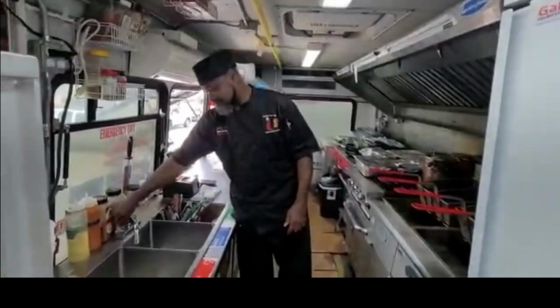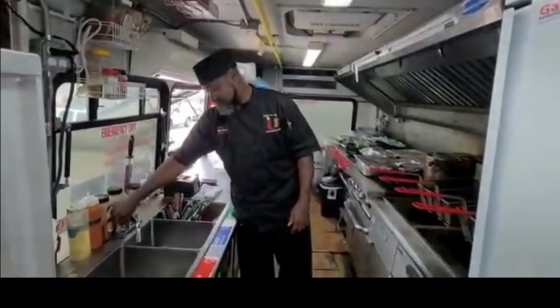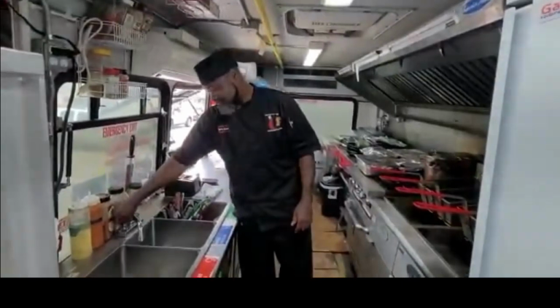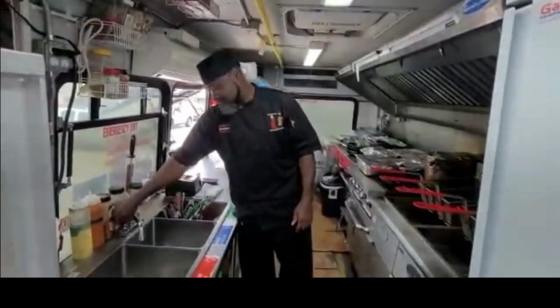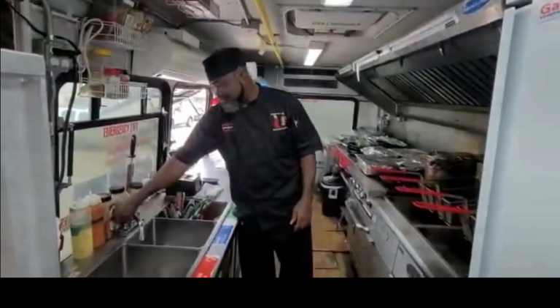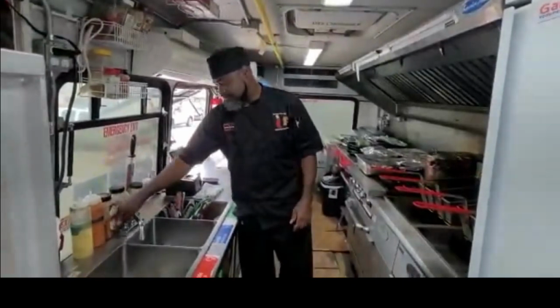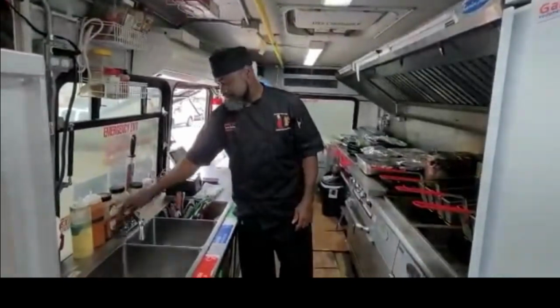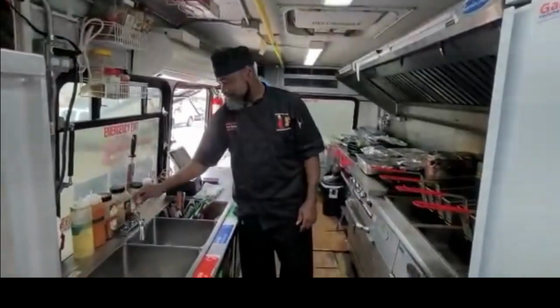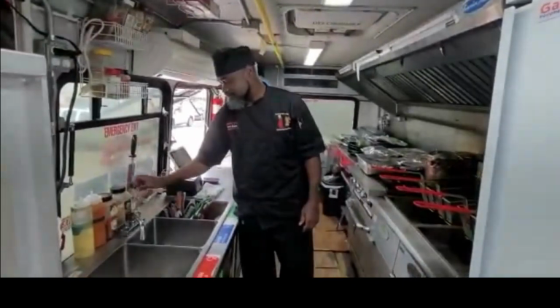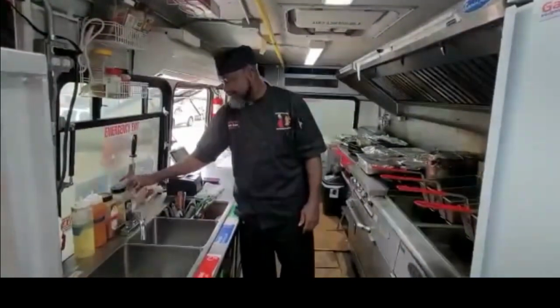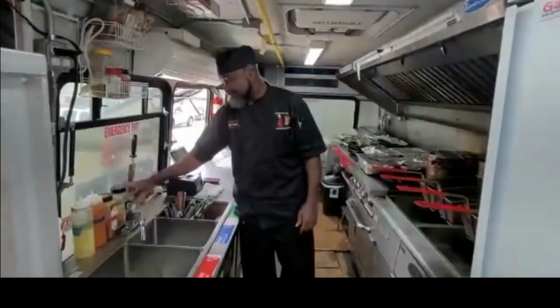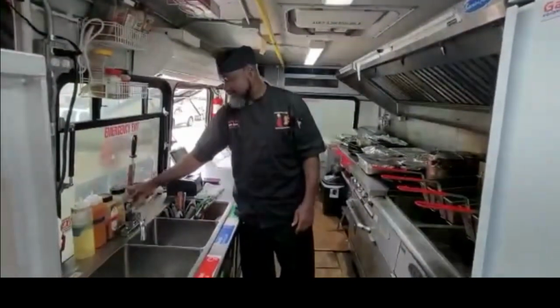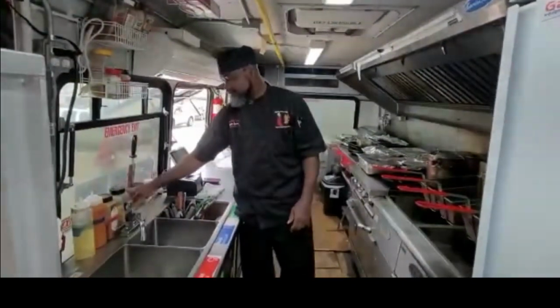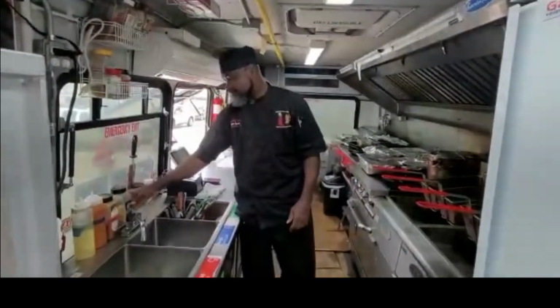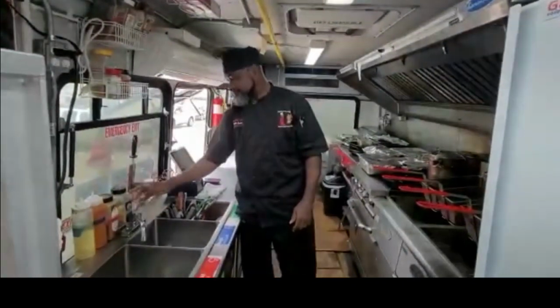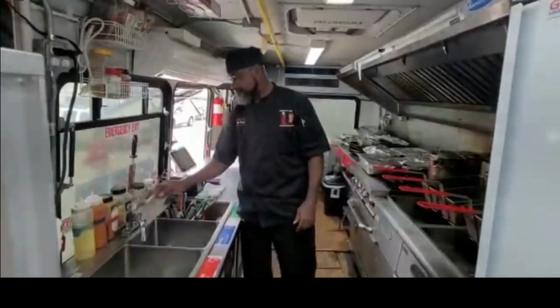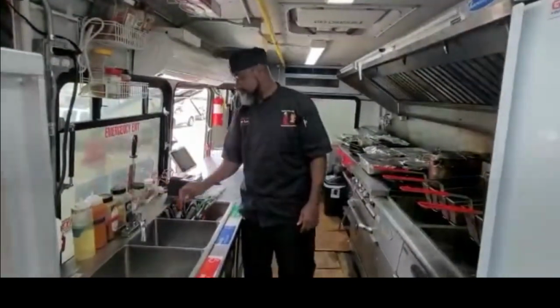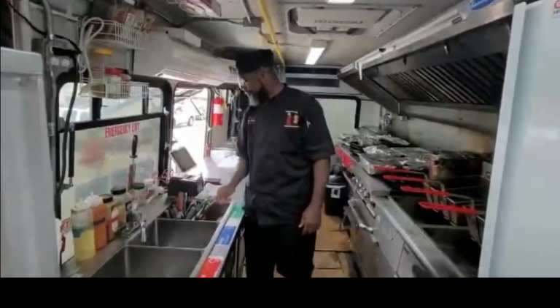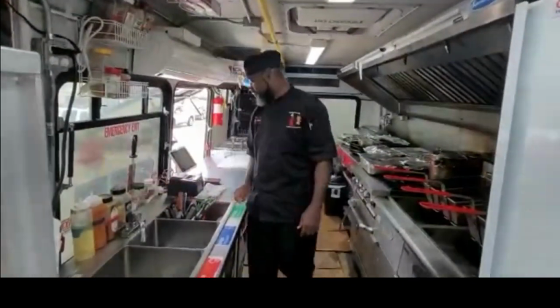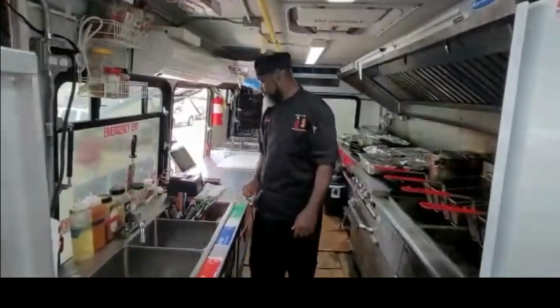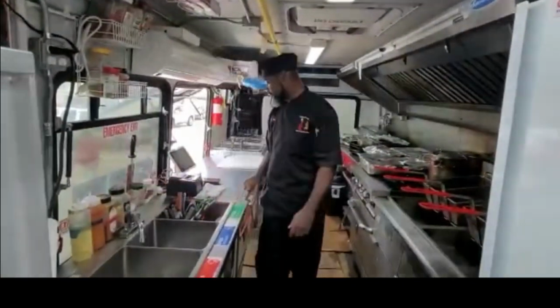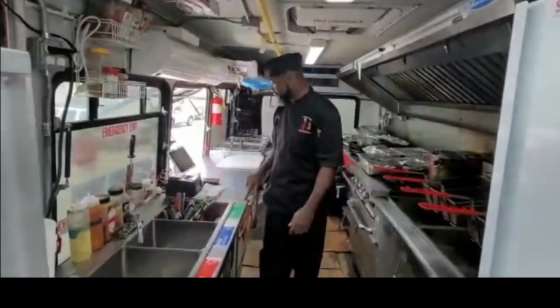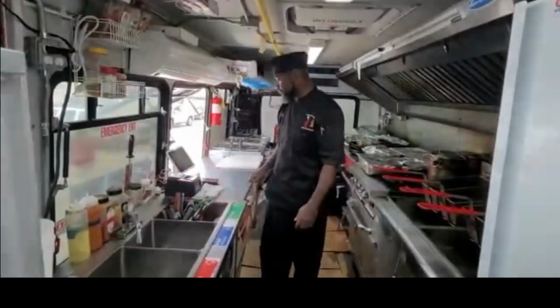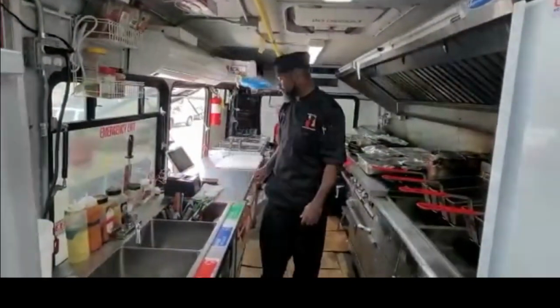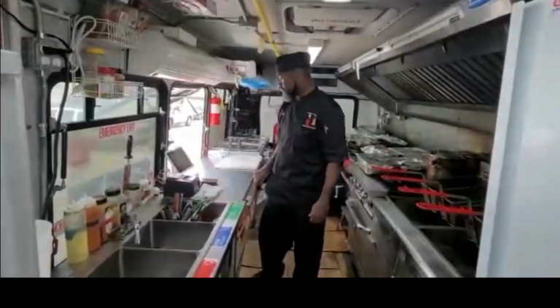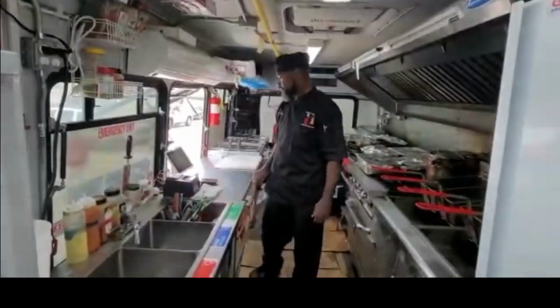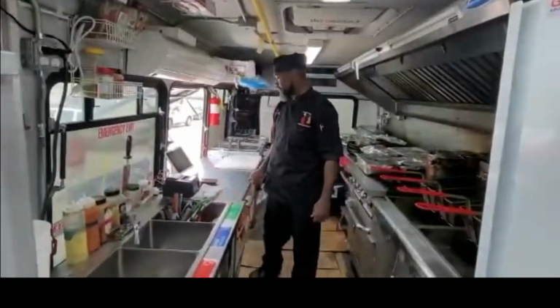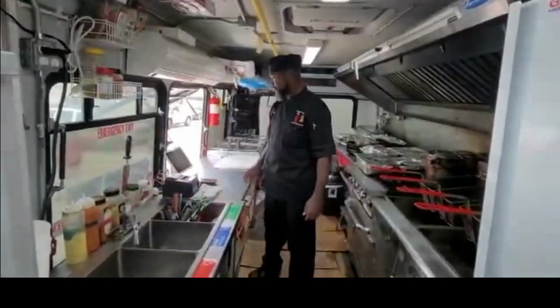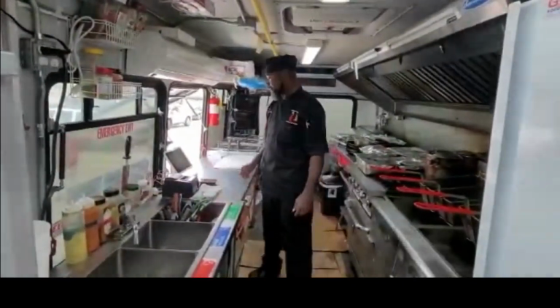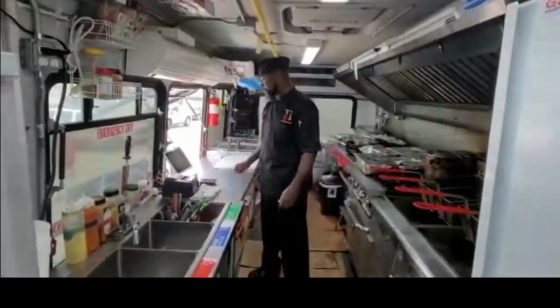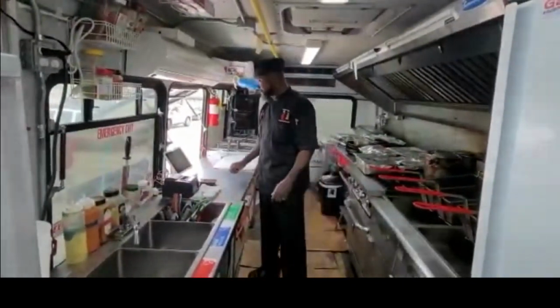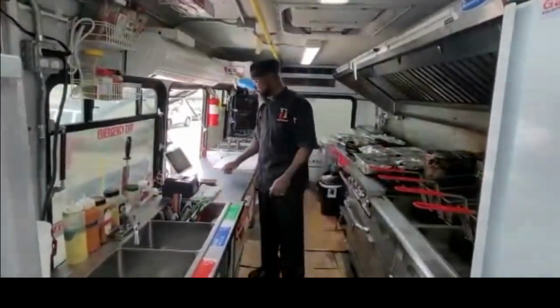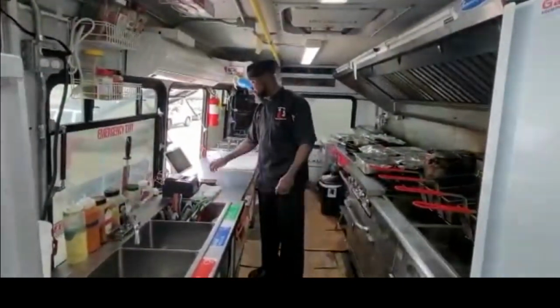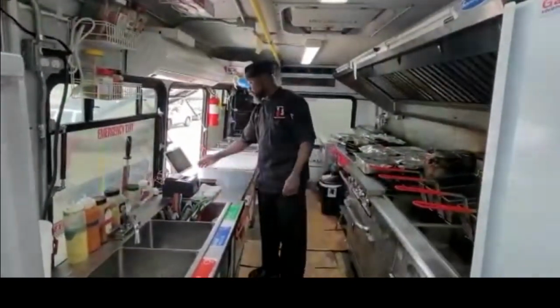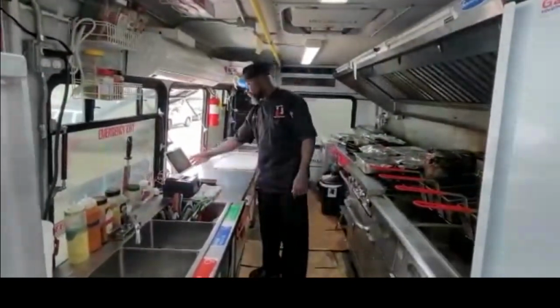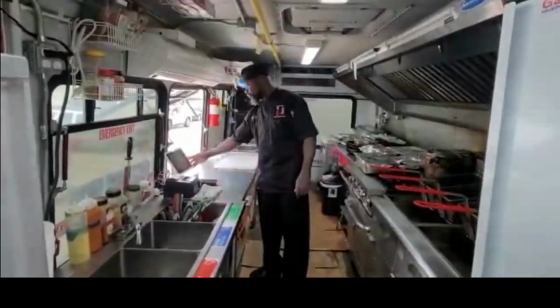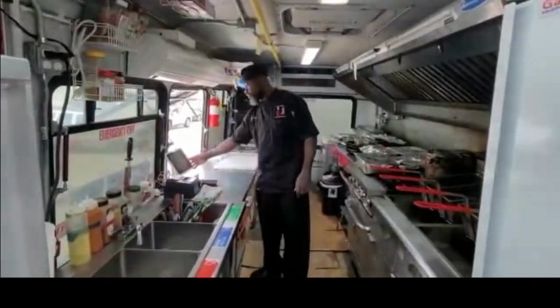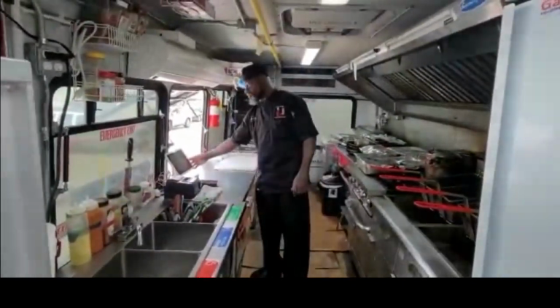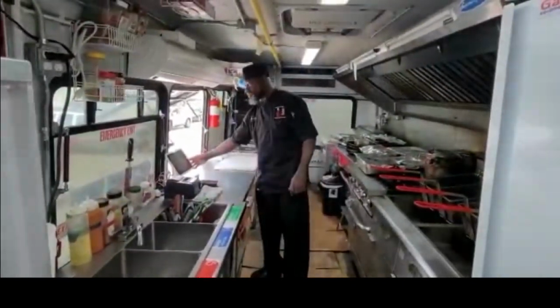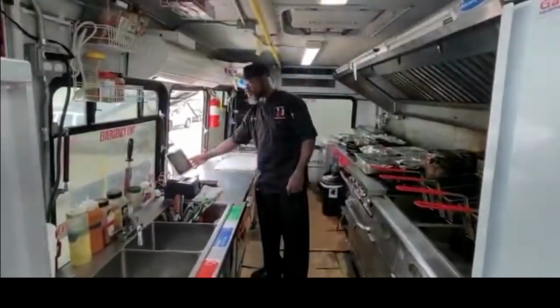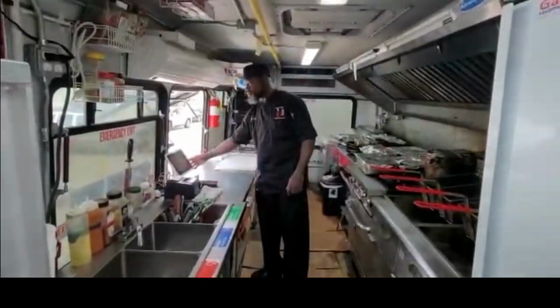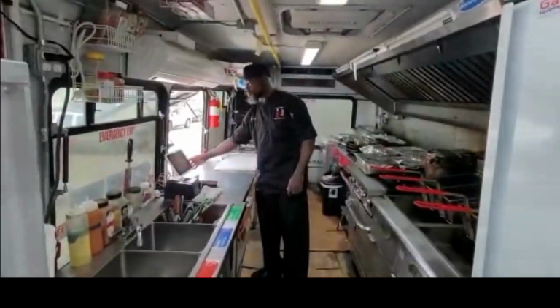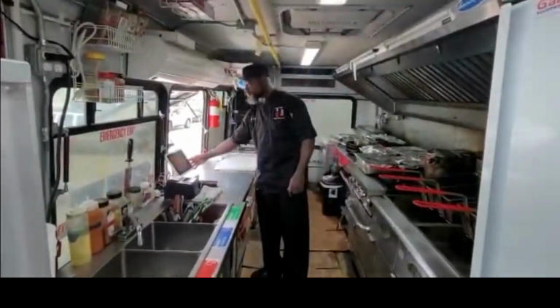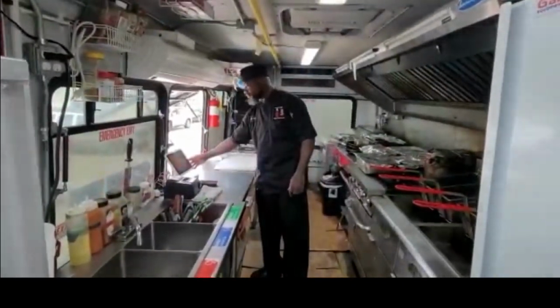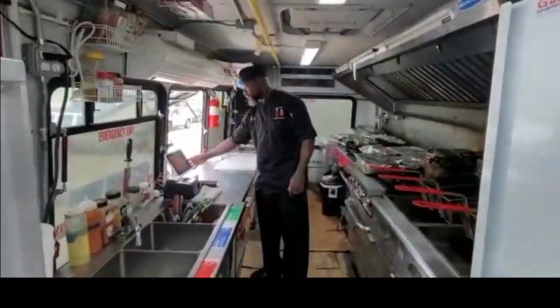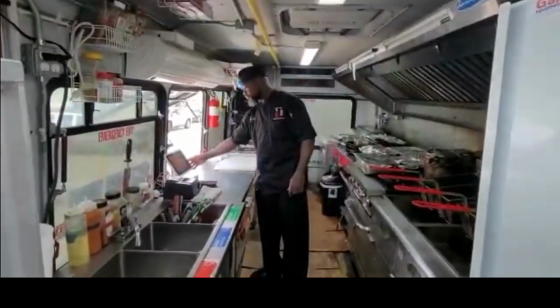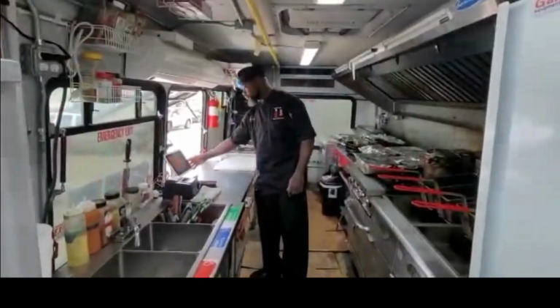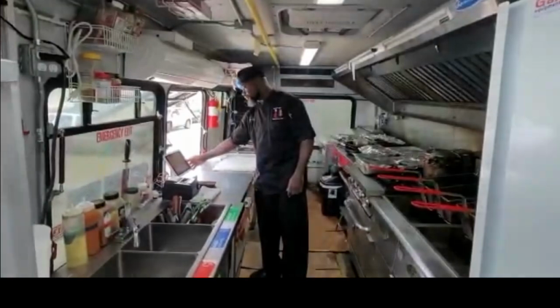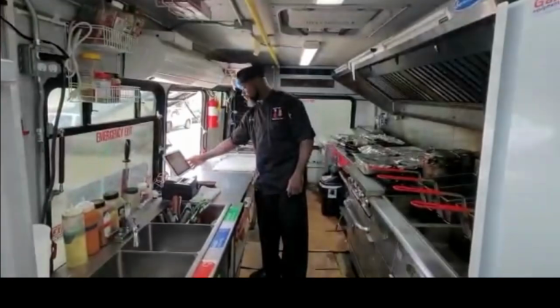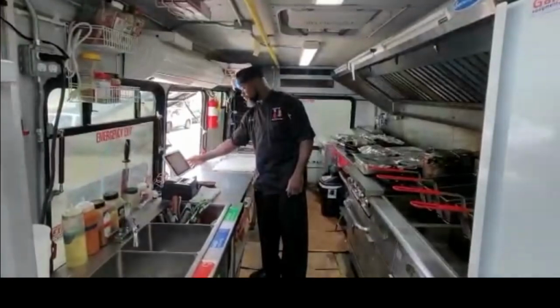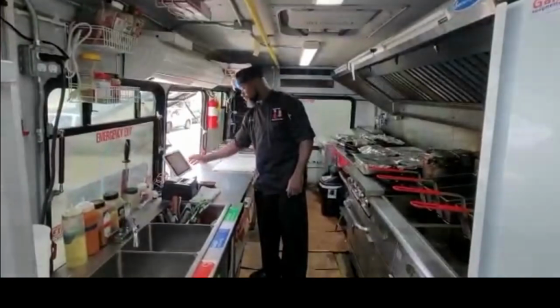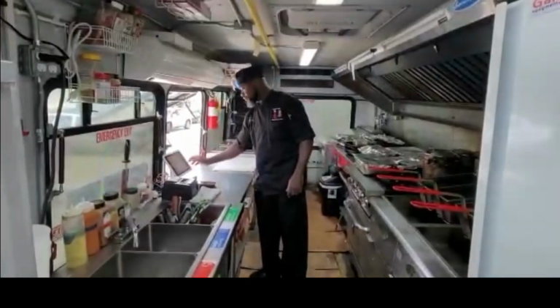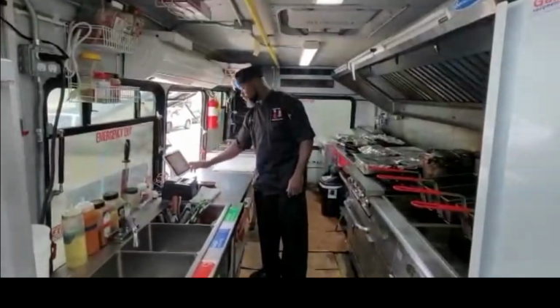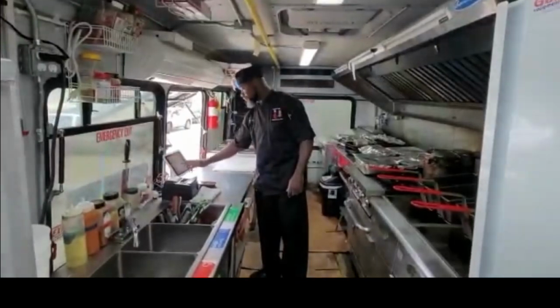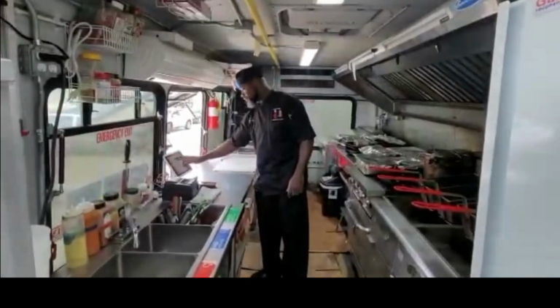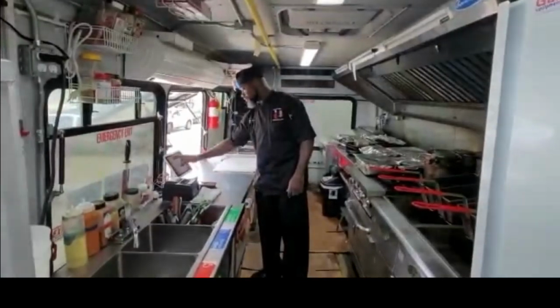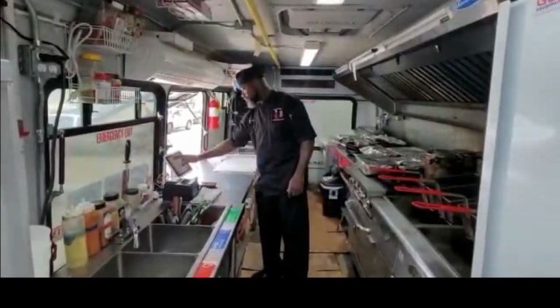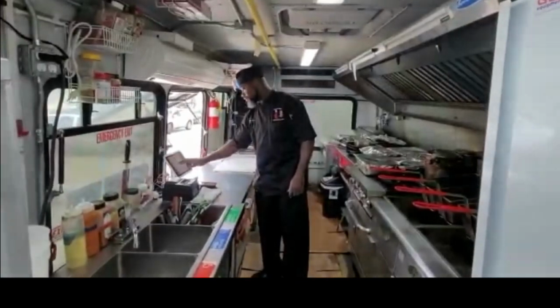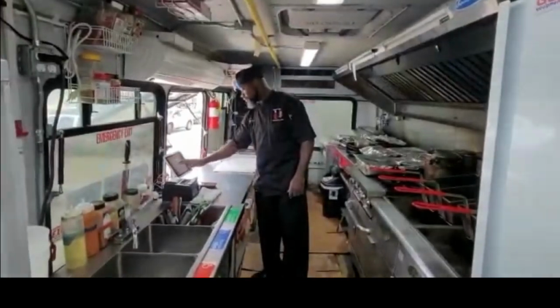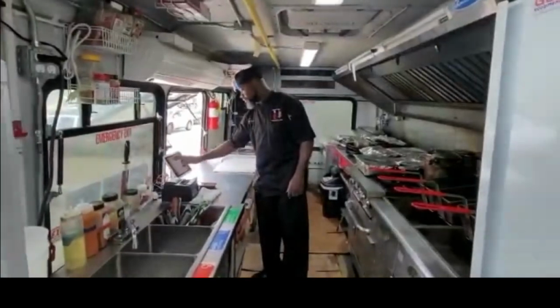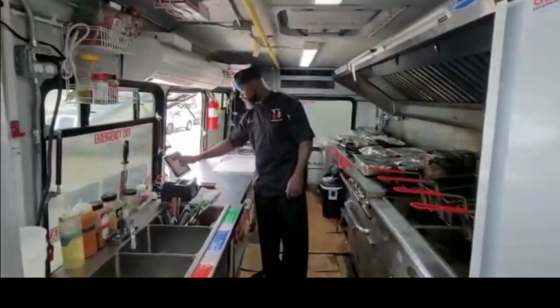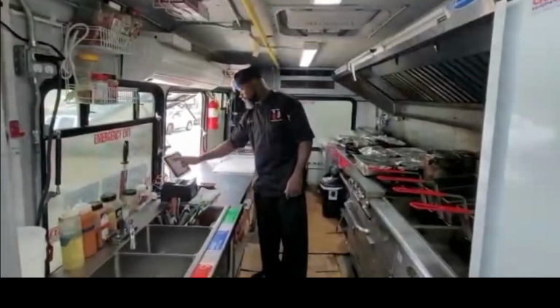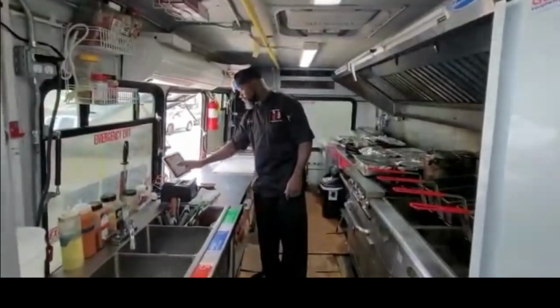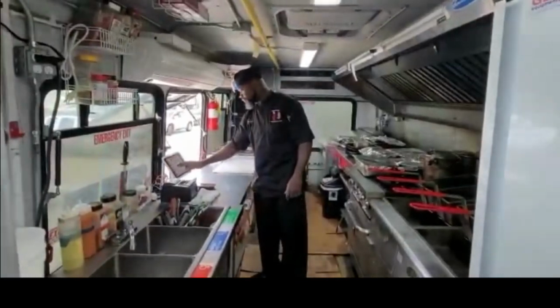Stay tuned — I'm going to show you guys what the food looks like and I will definitely tell you what it tastes like. Stay tuned.